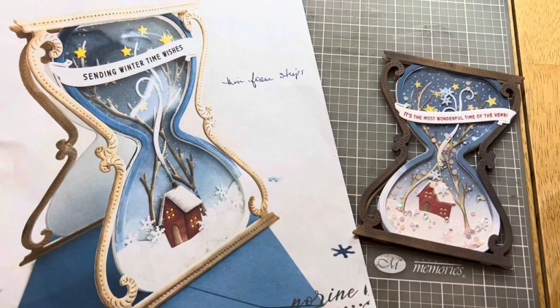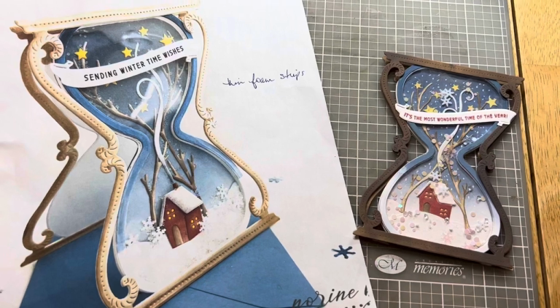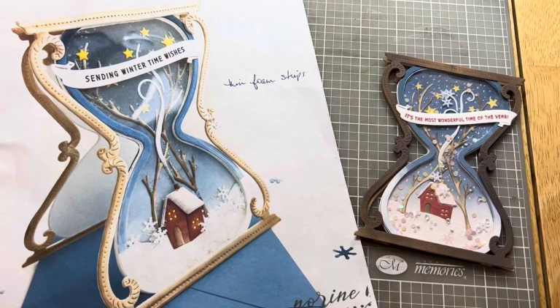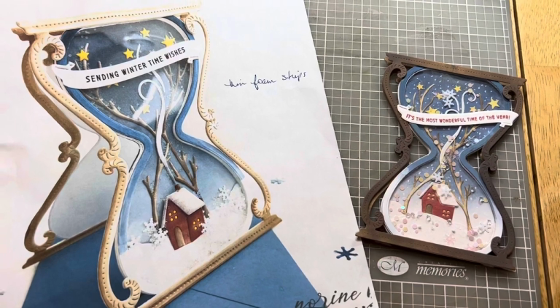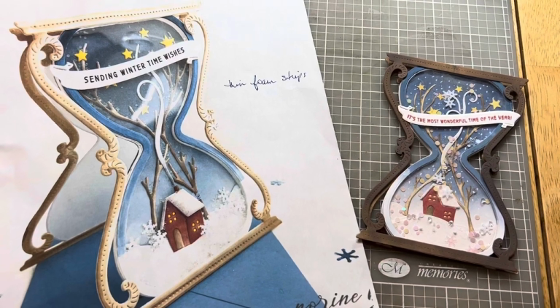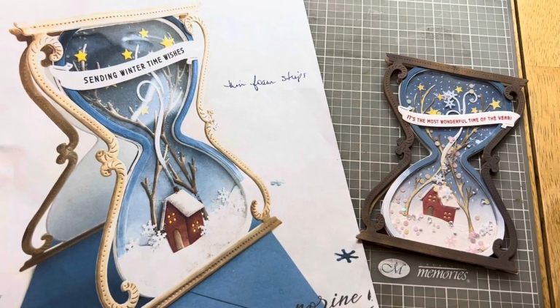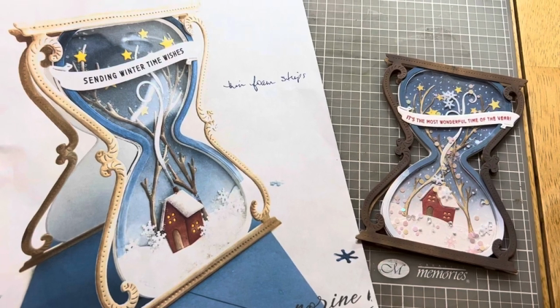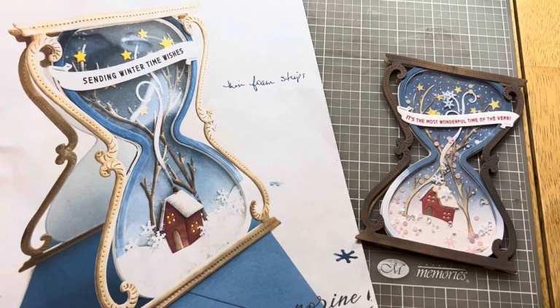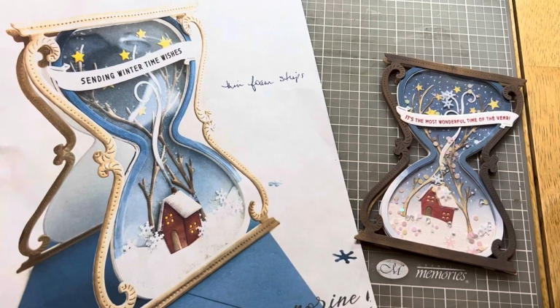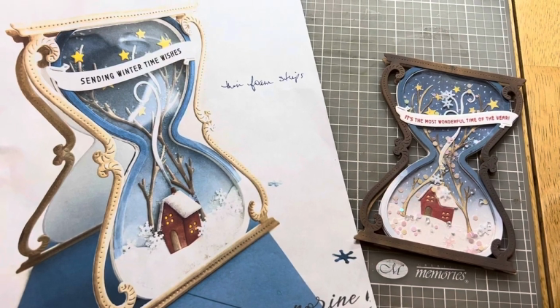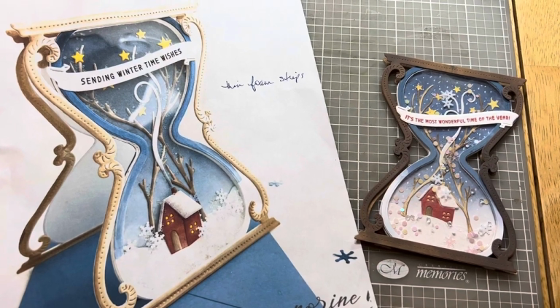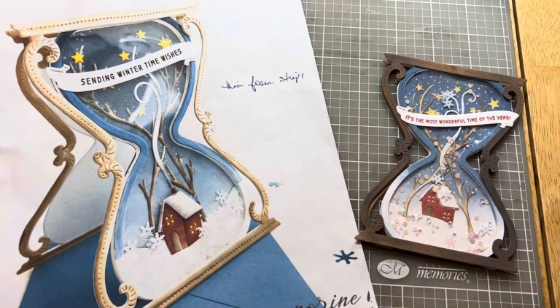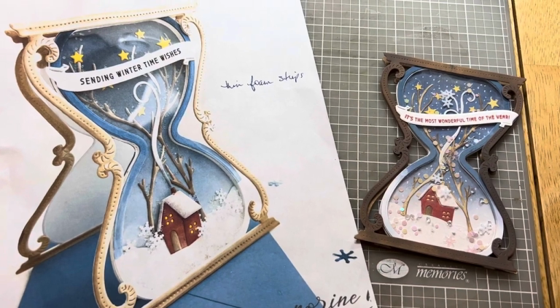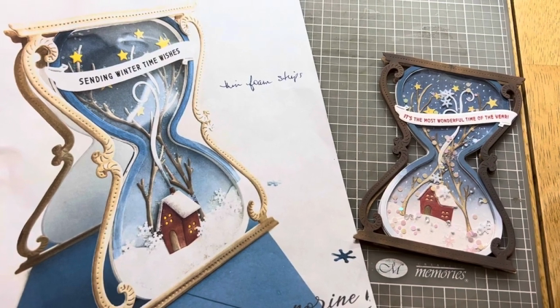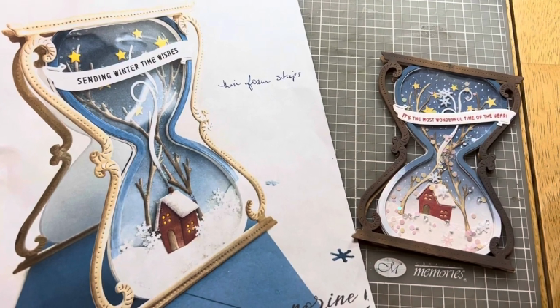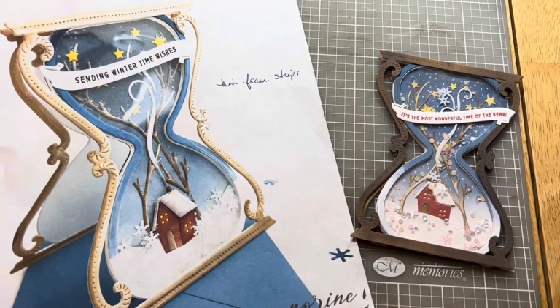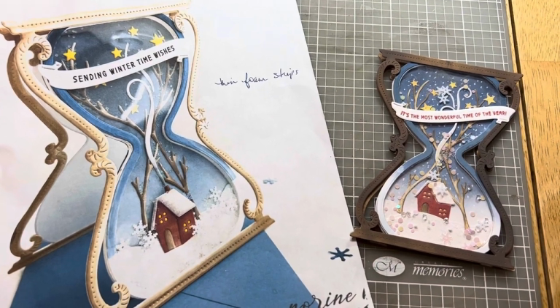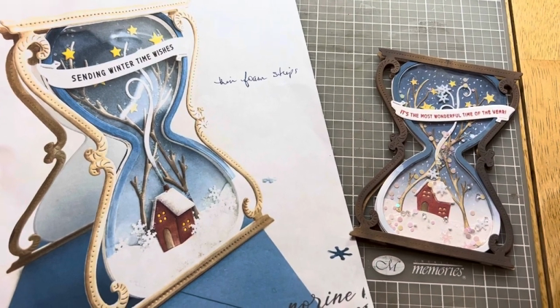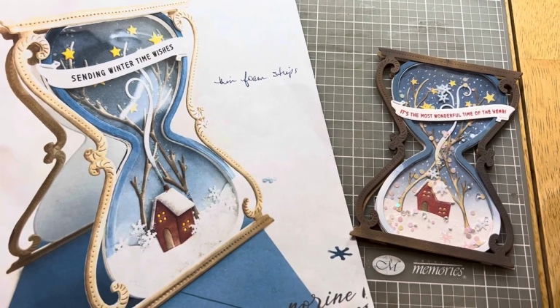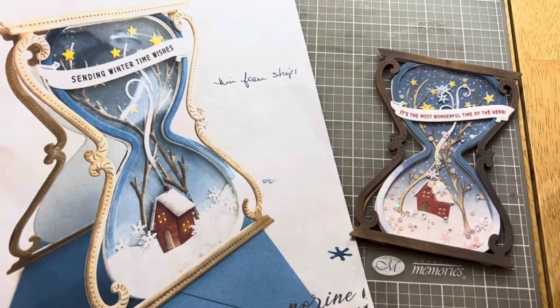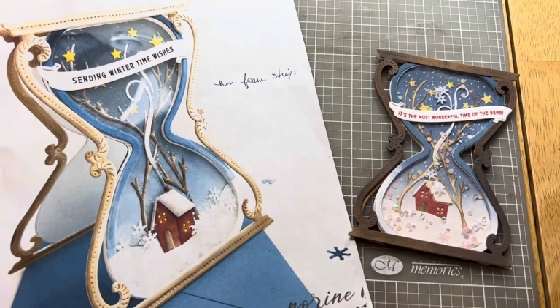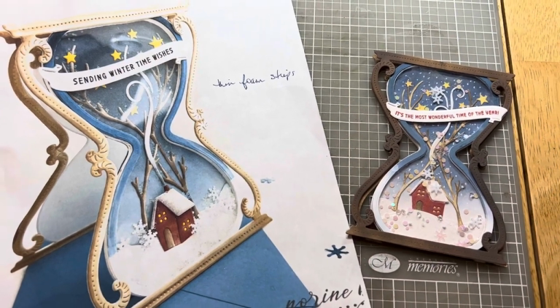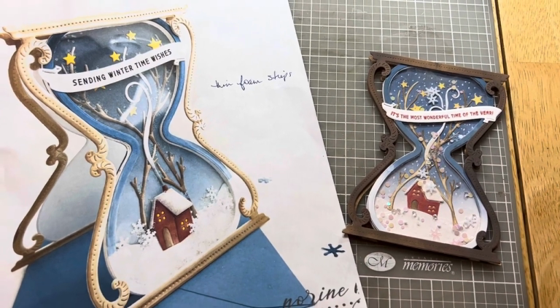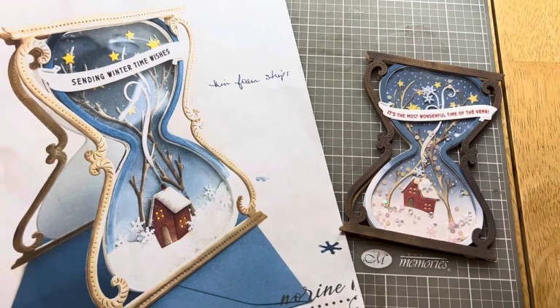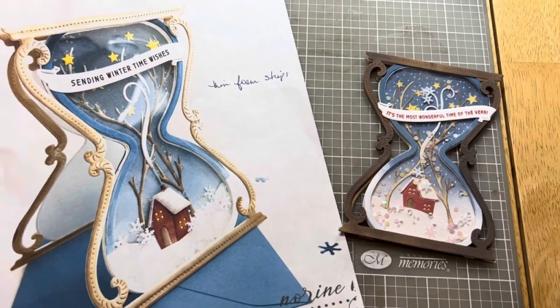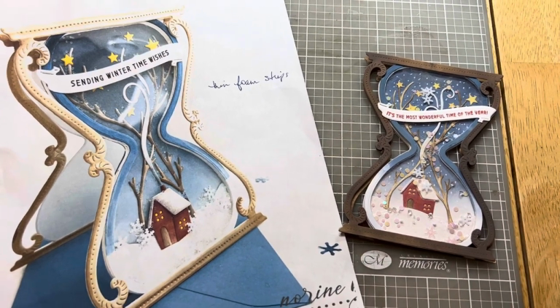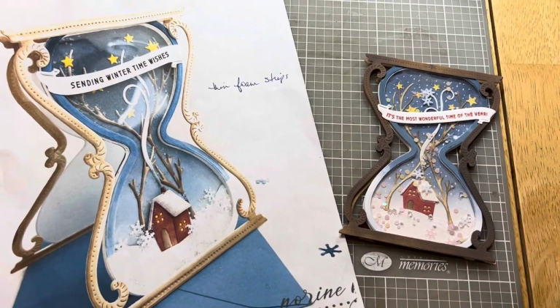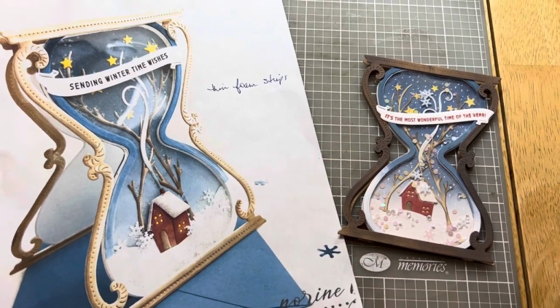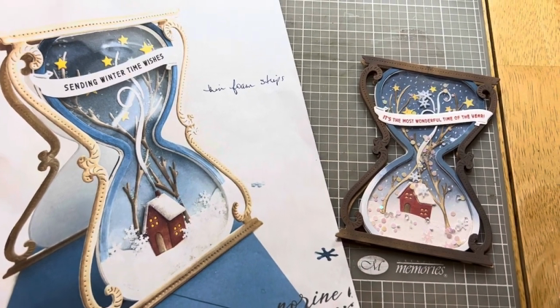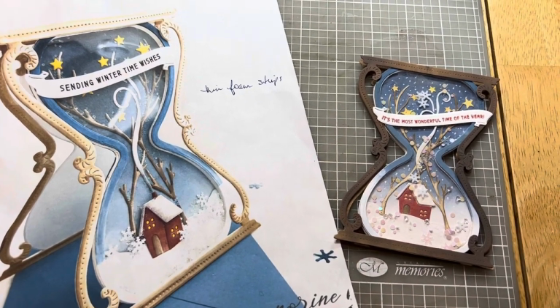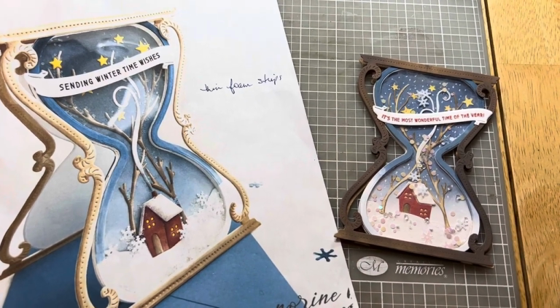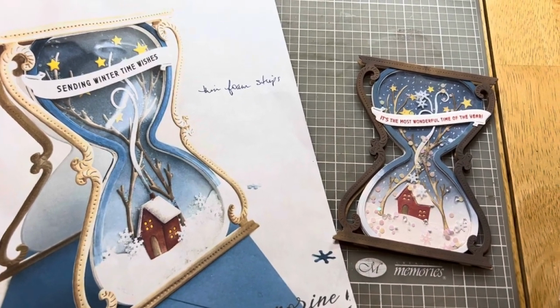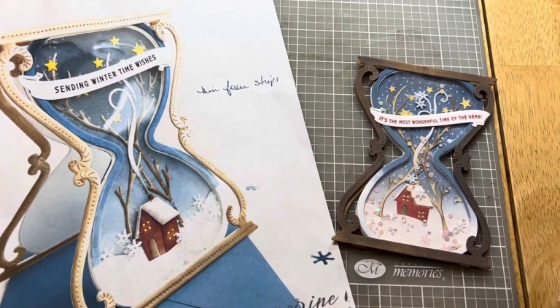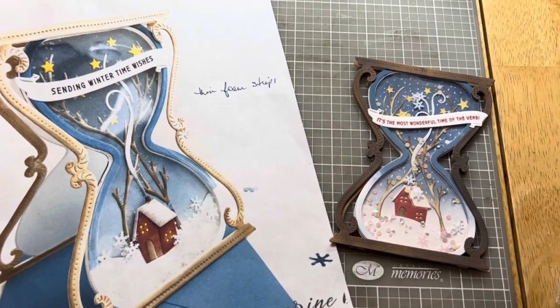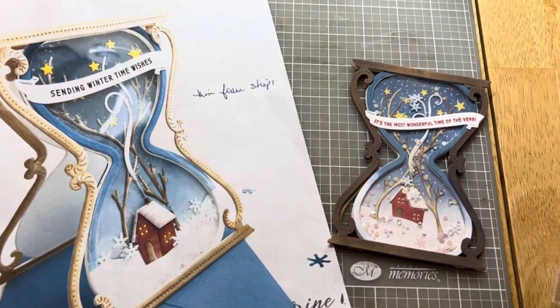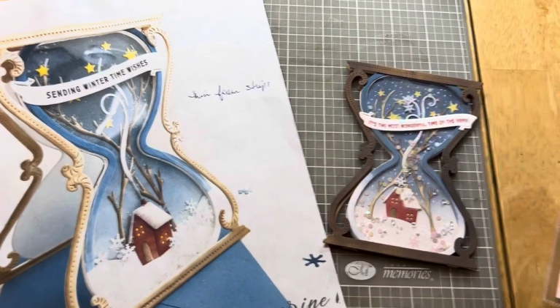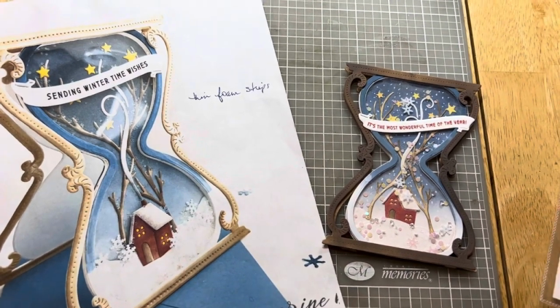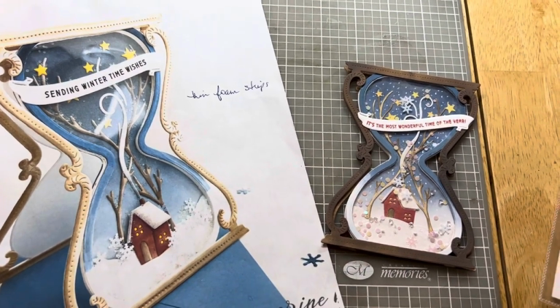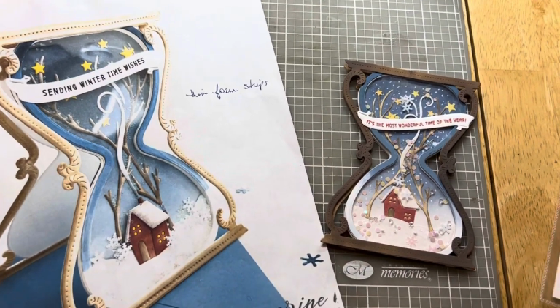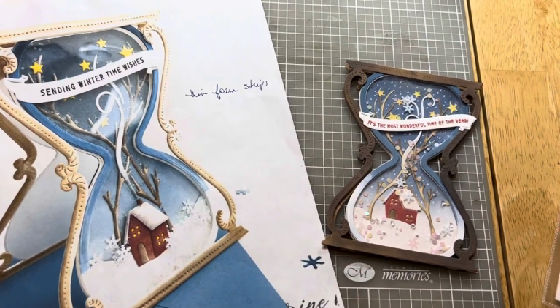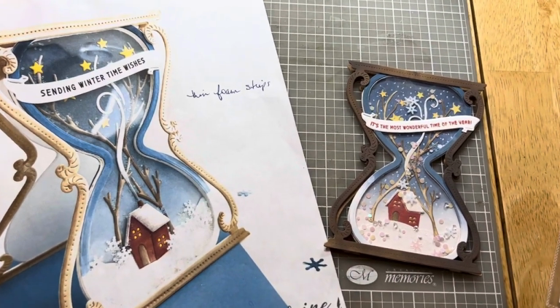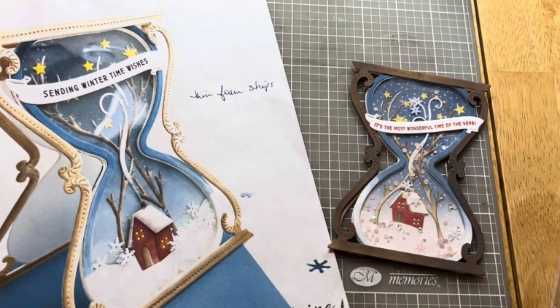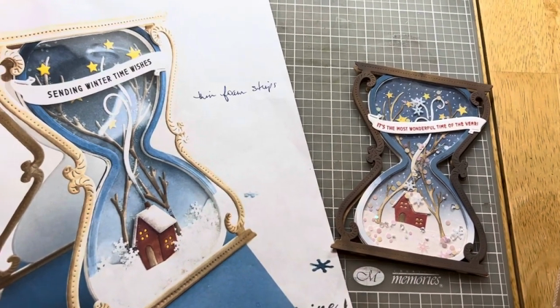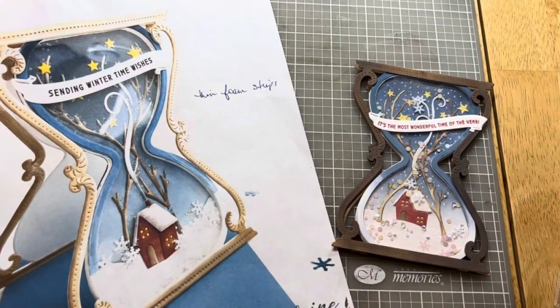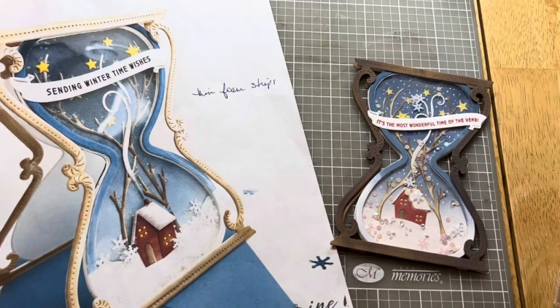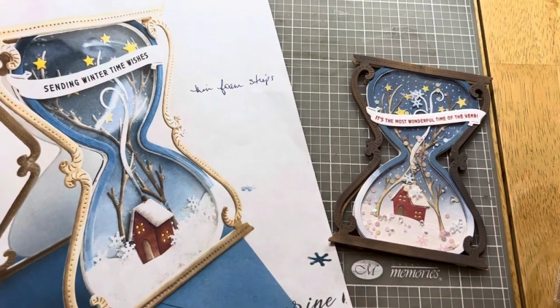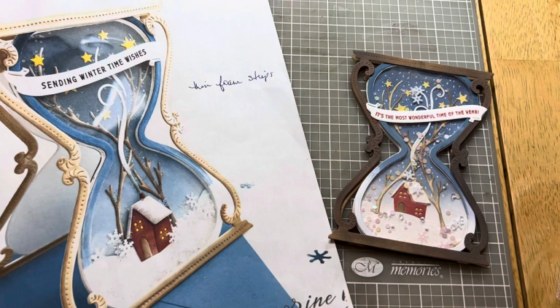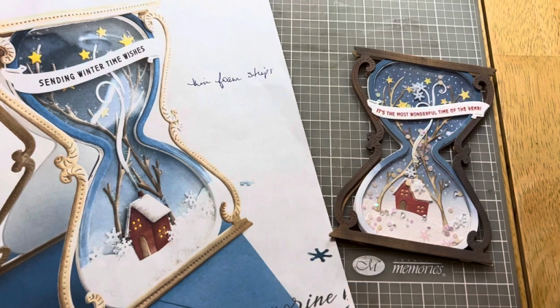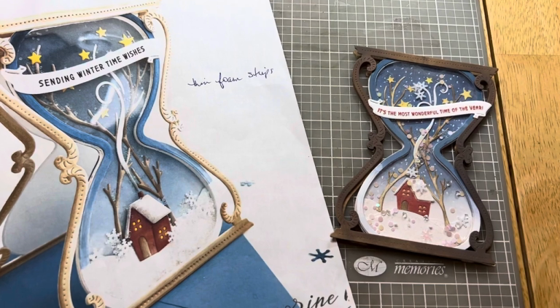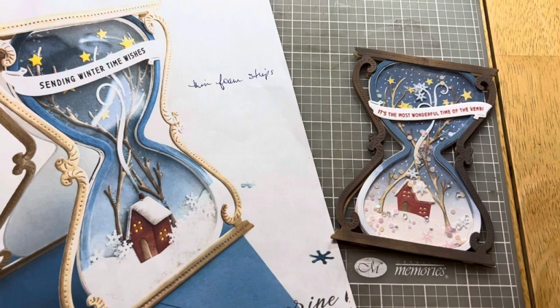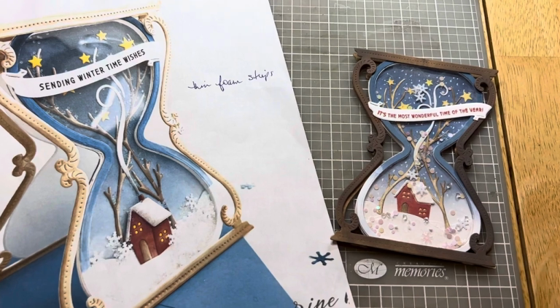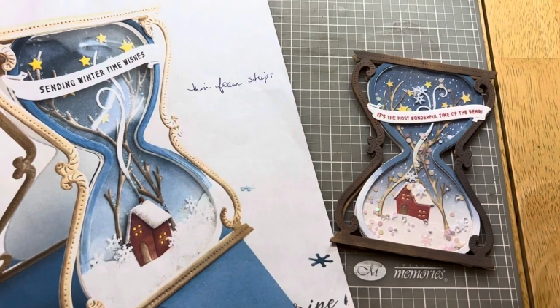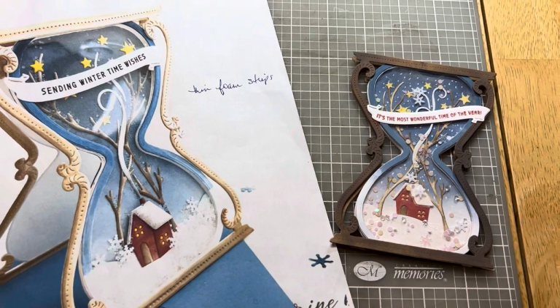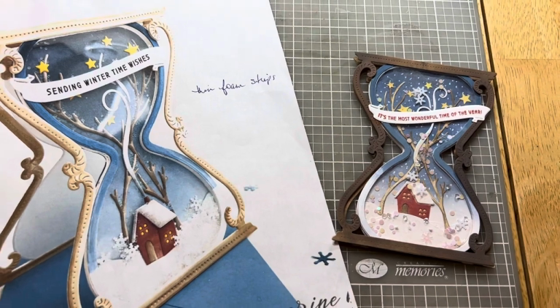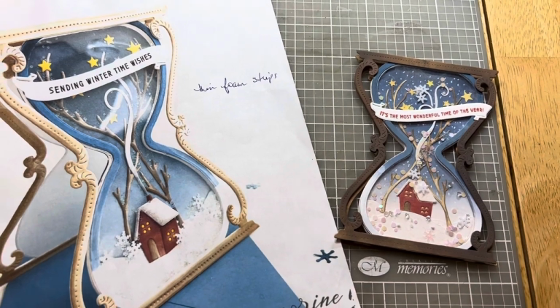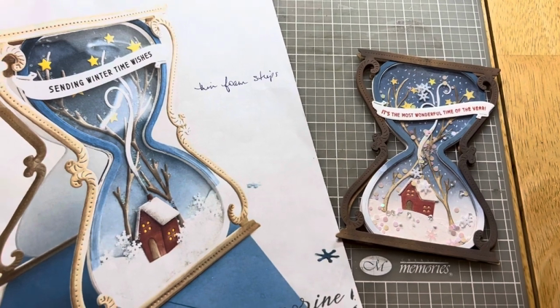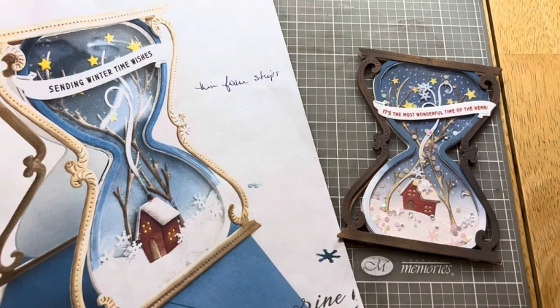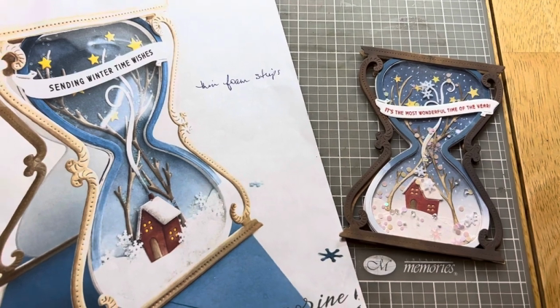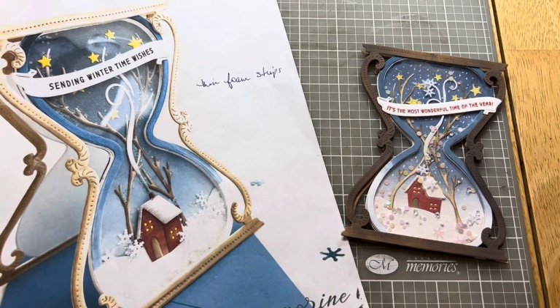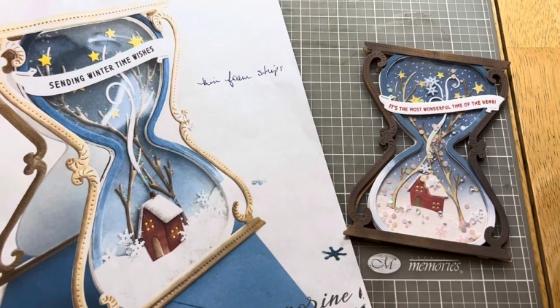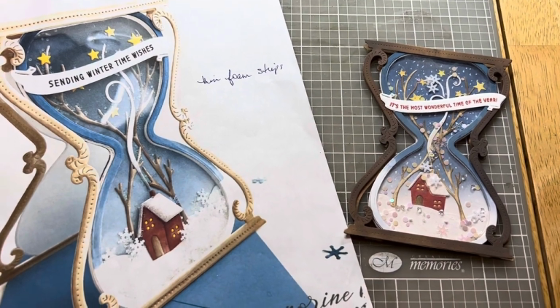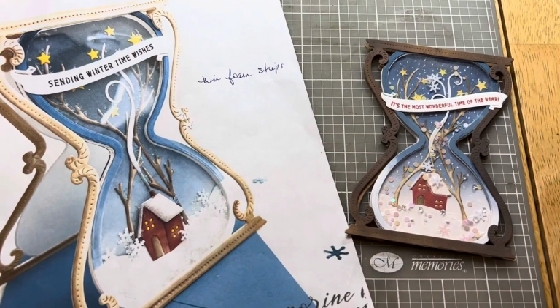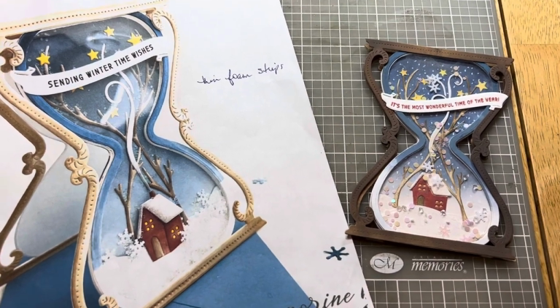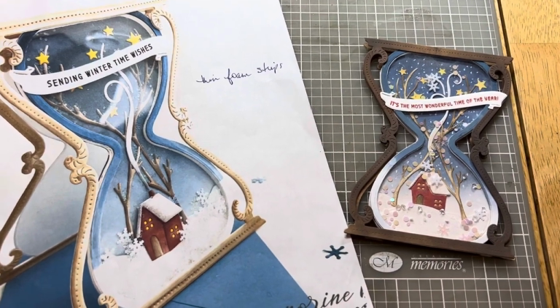Hi, this is Kristen from Life of Crafting, and I'll try to keep this steady — I don't have my arm with me for doing the video things.